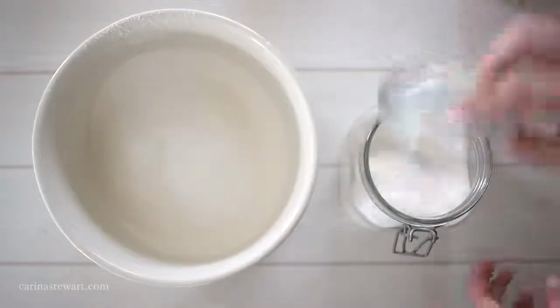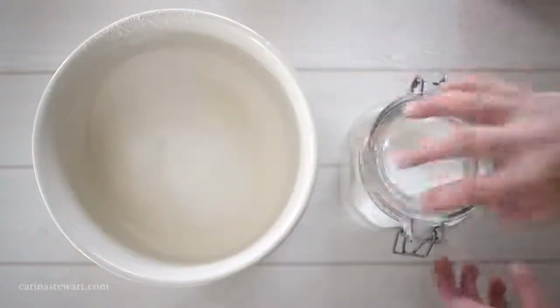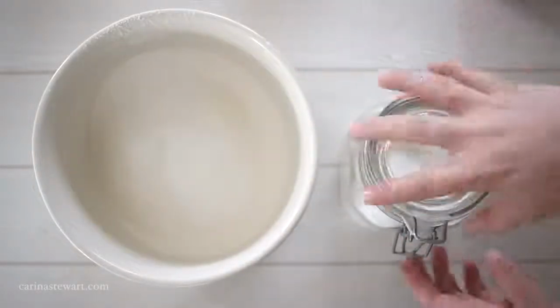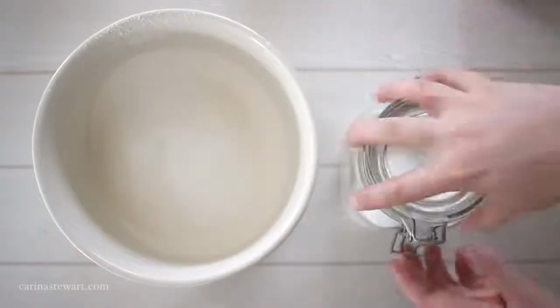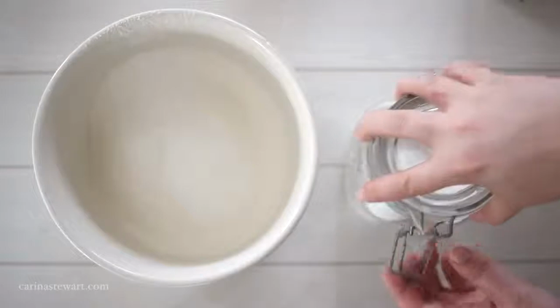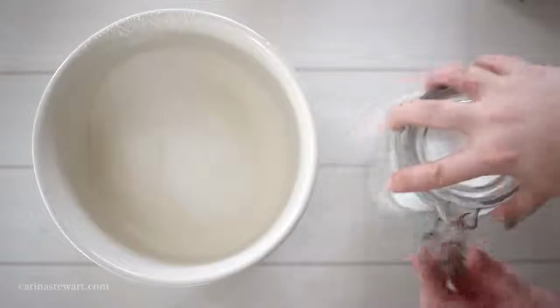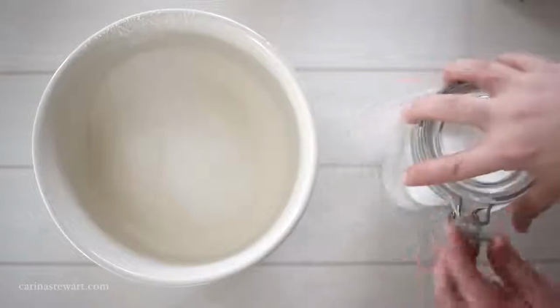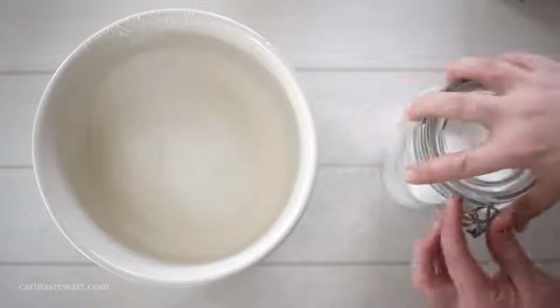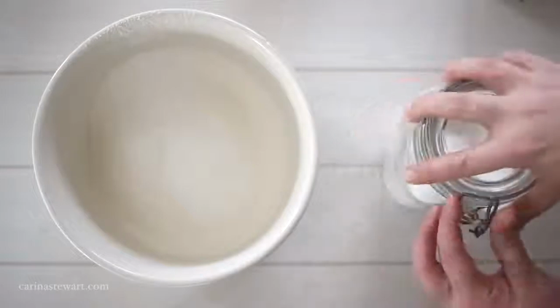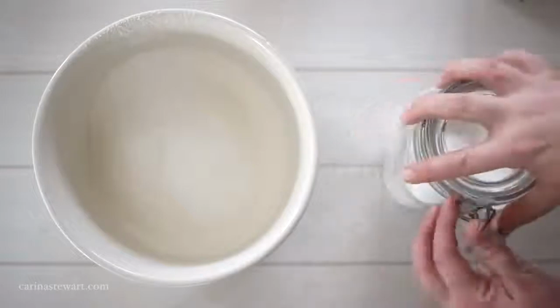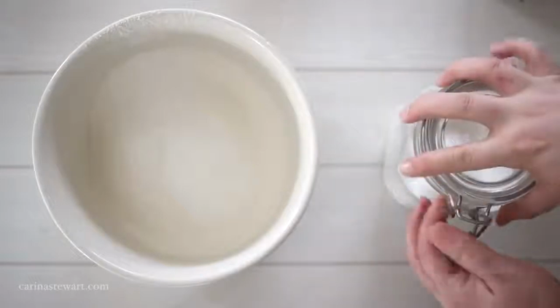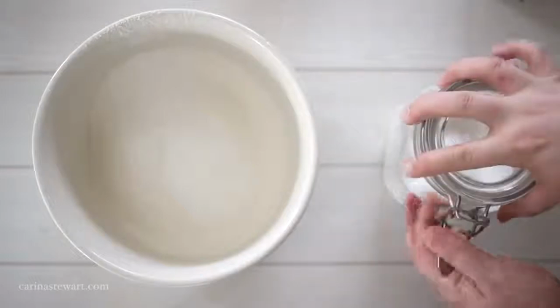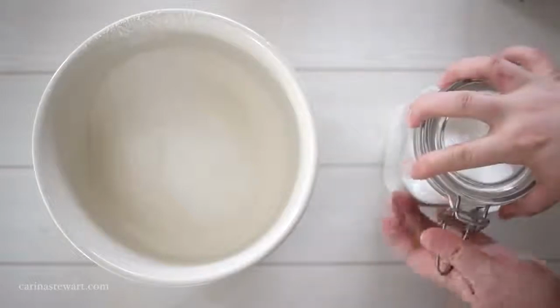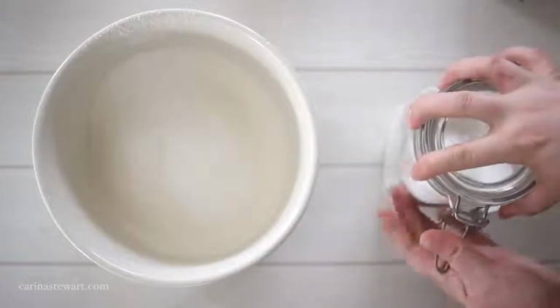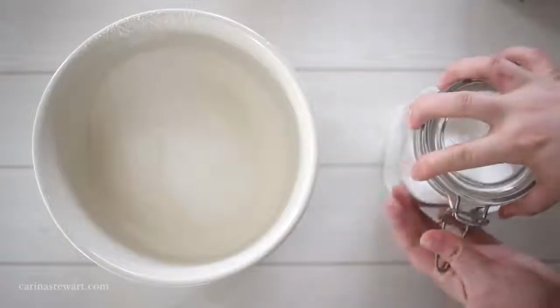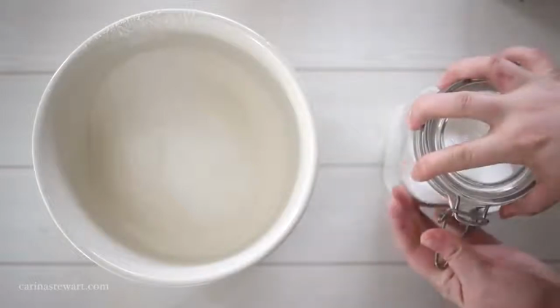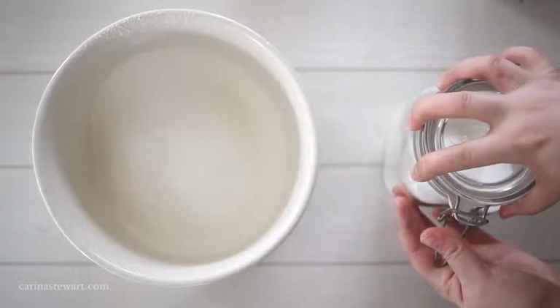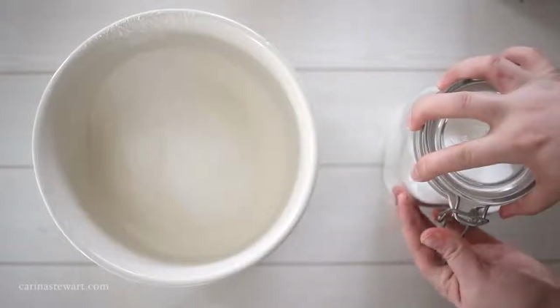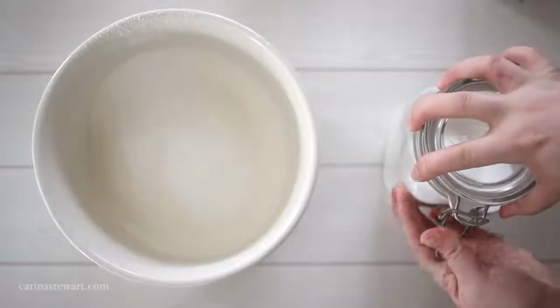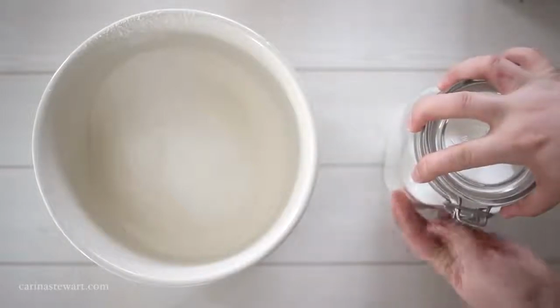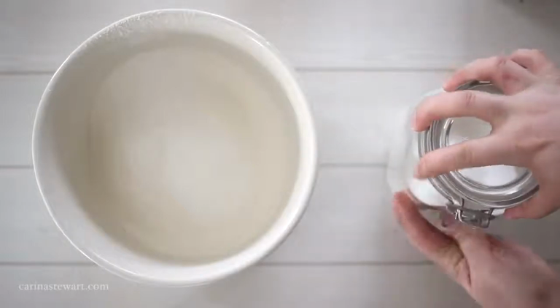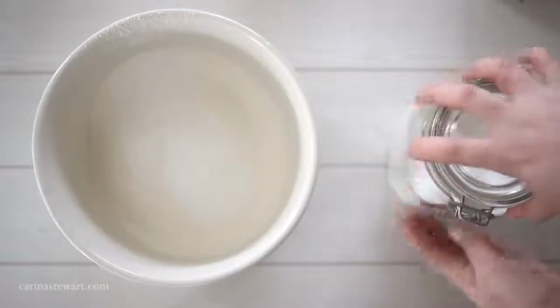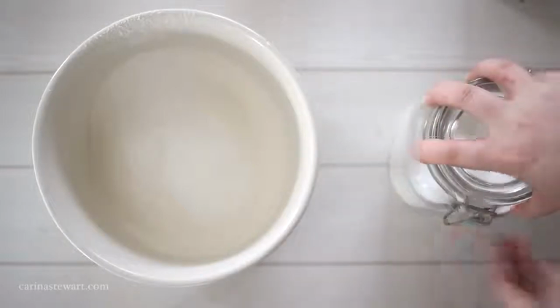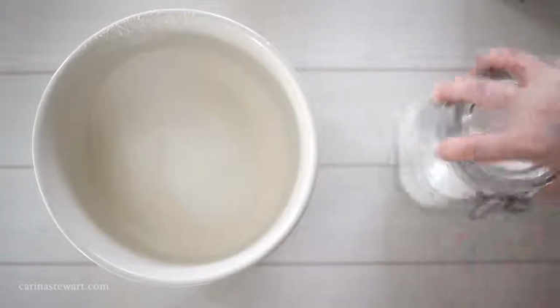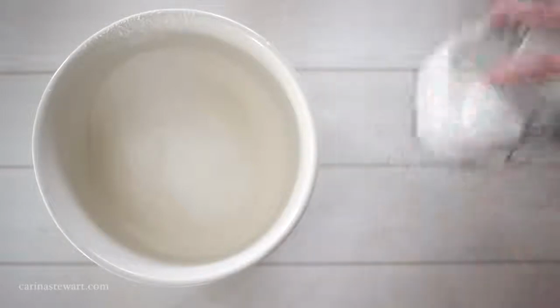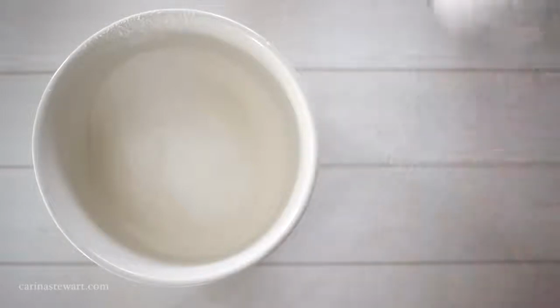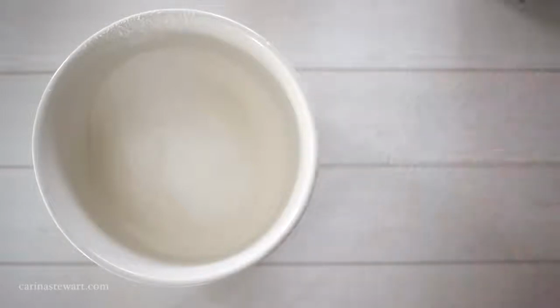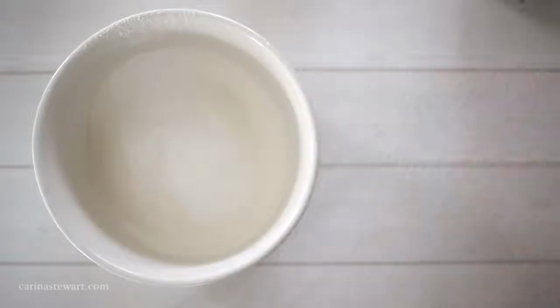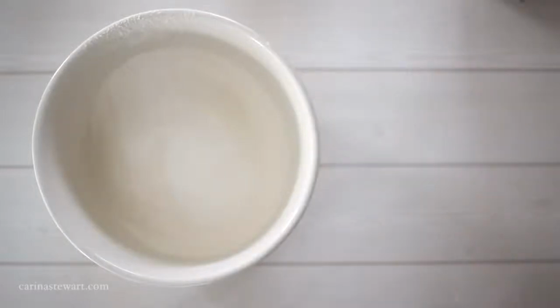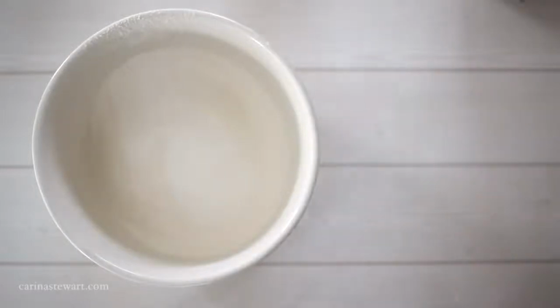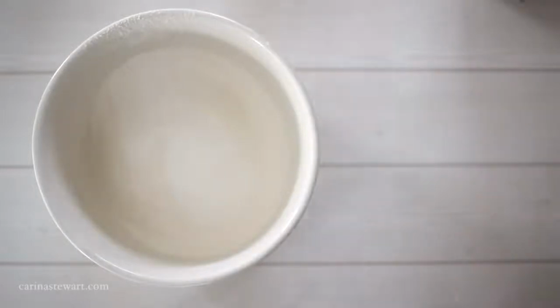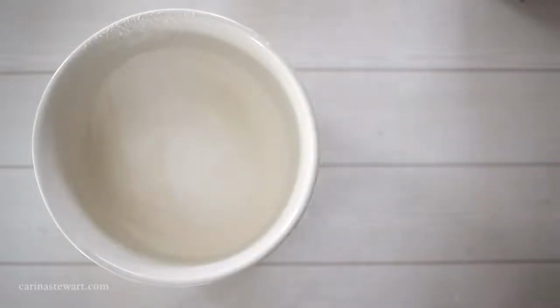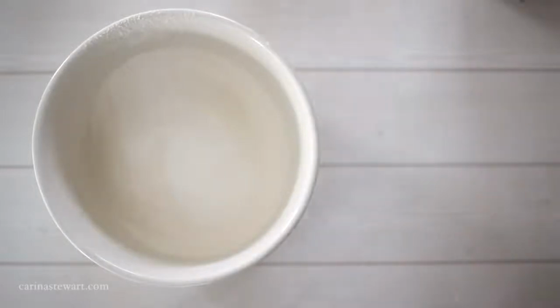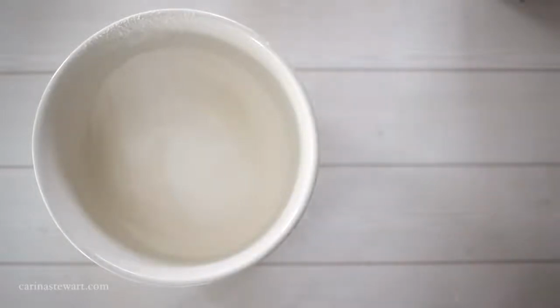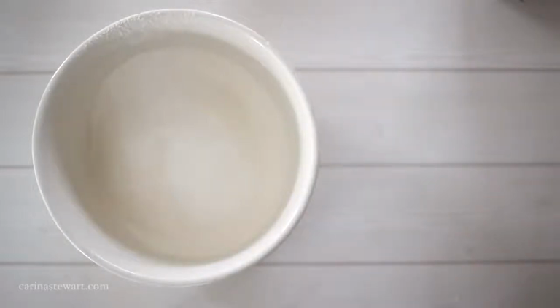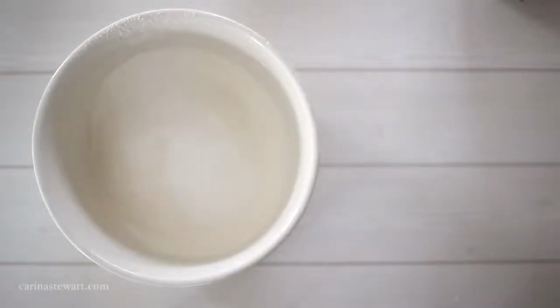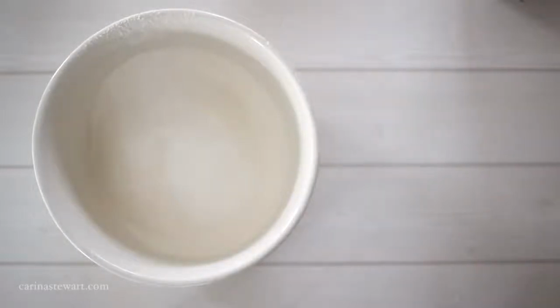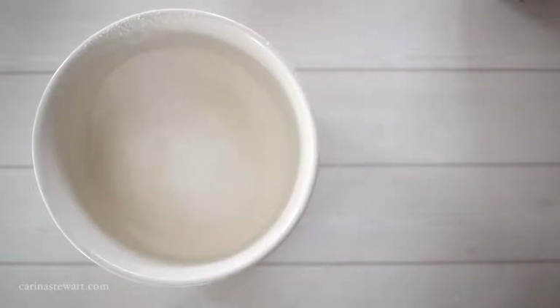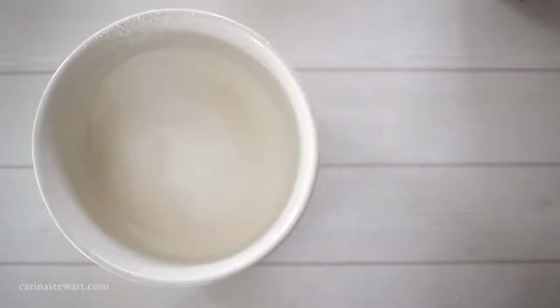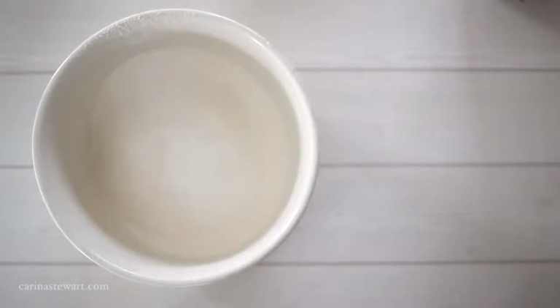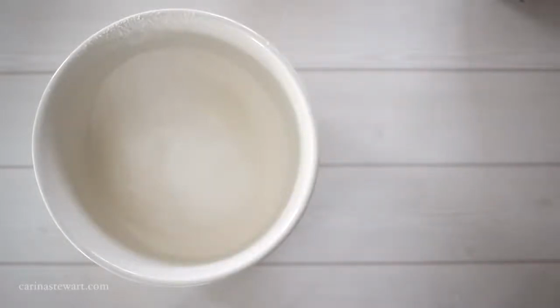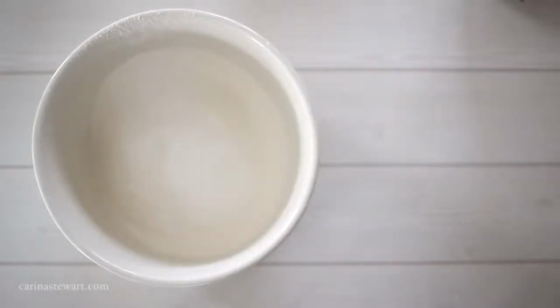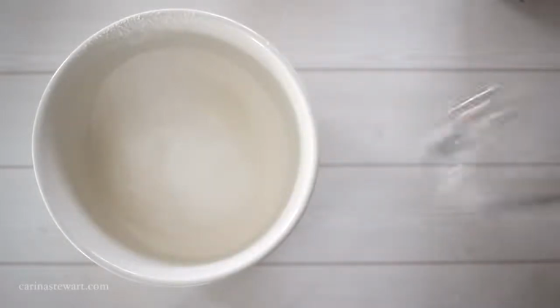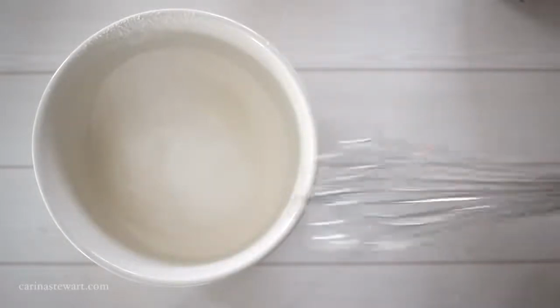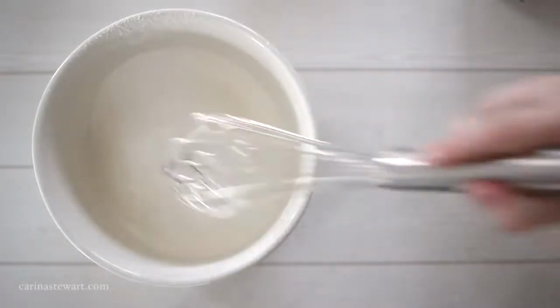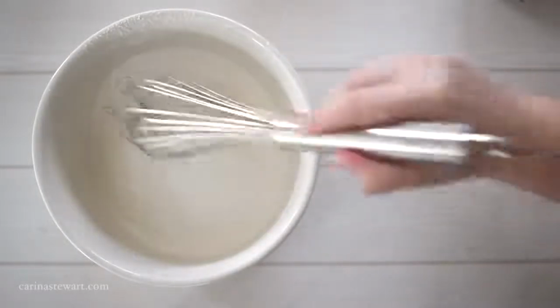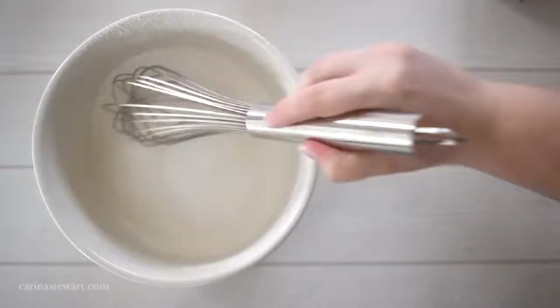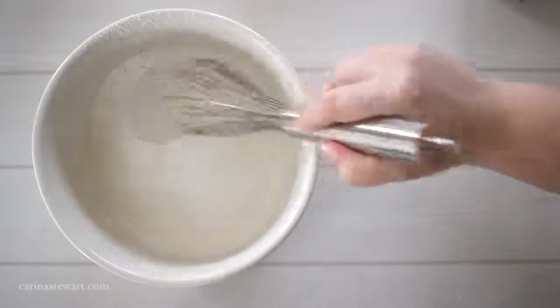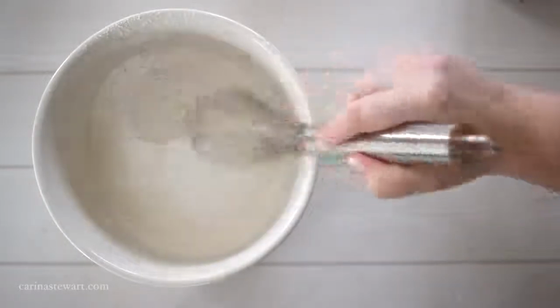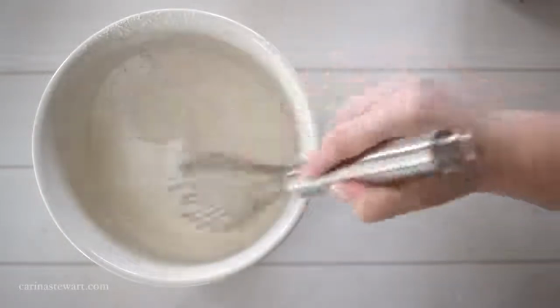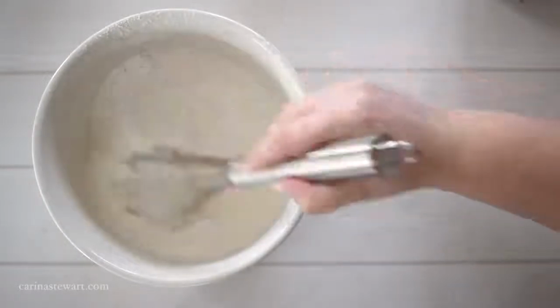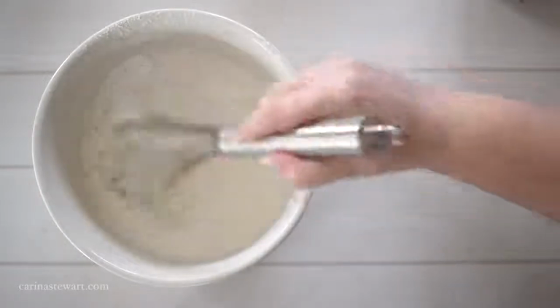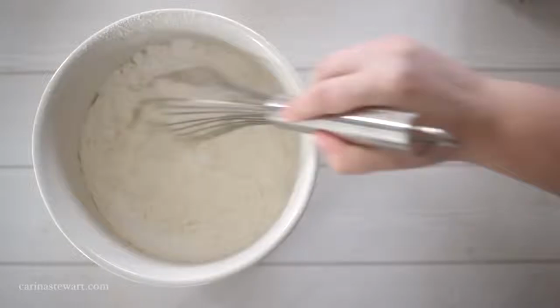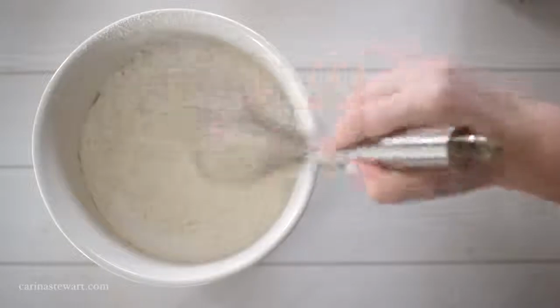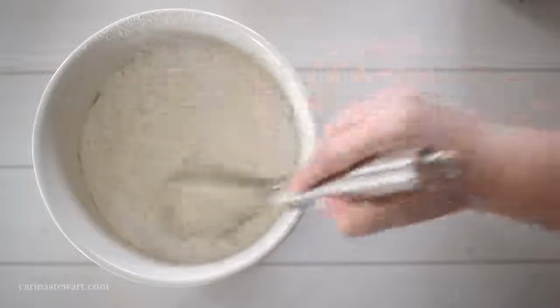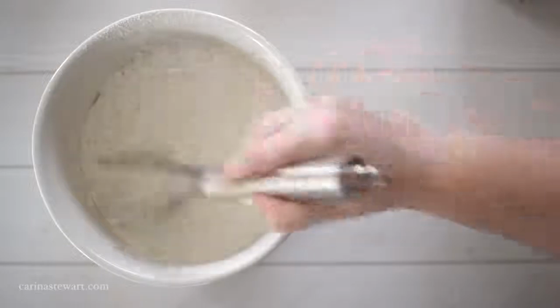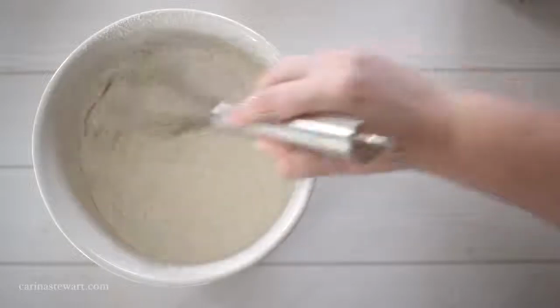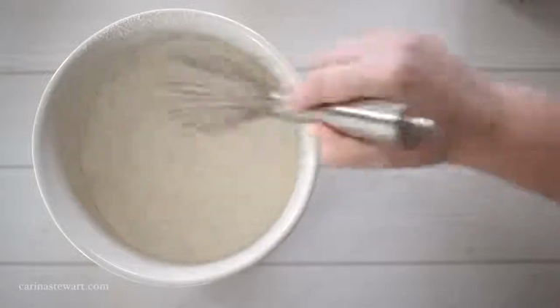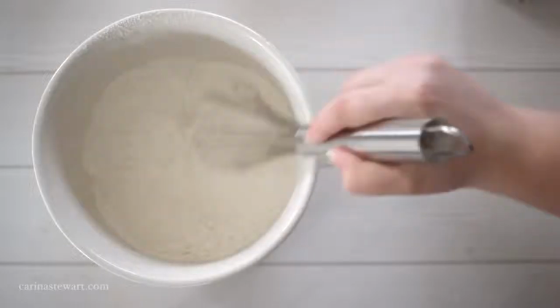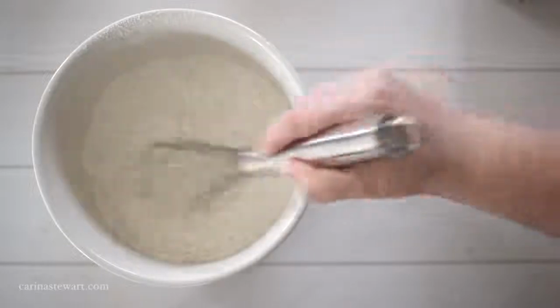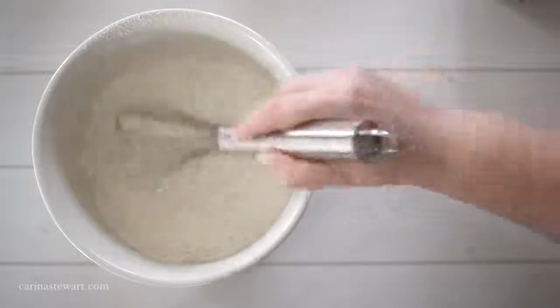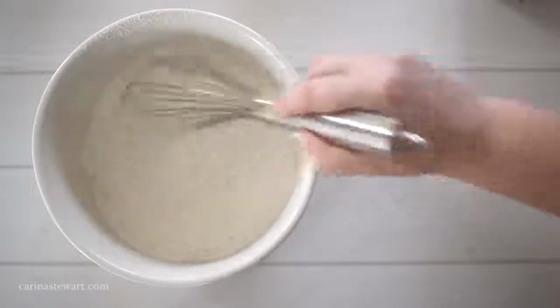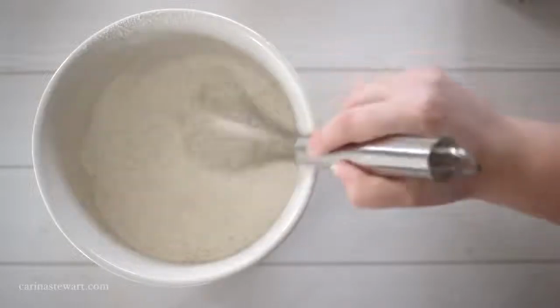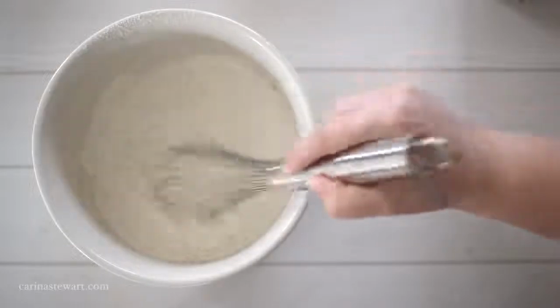Give the dry ingredients a quick mix through with a whisk so everything is evenly combined, and set to the side.